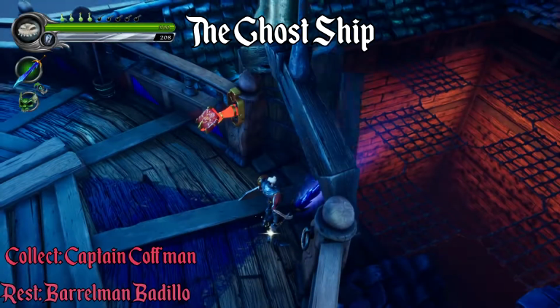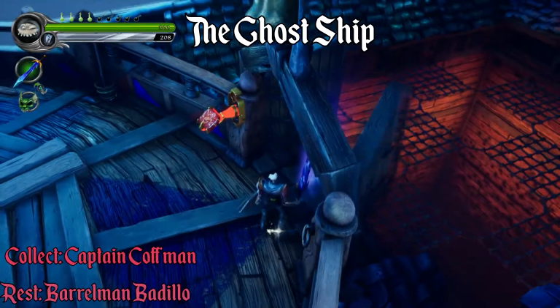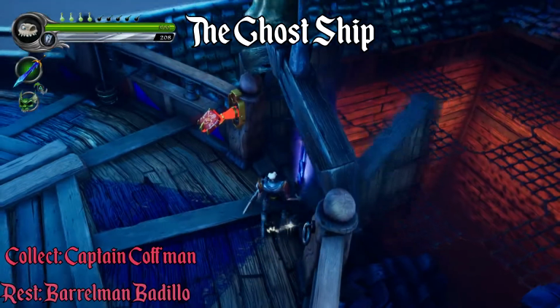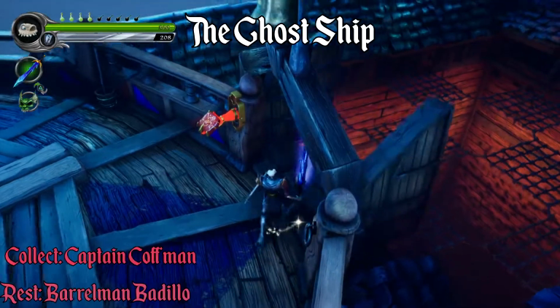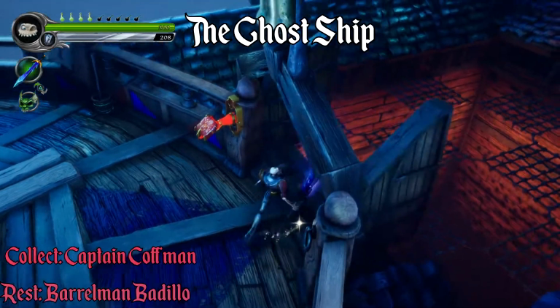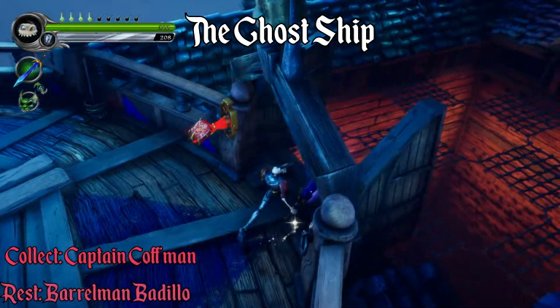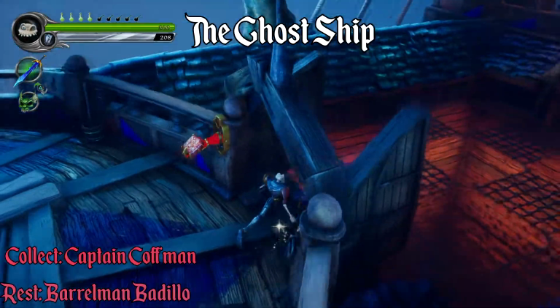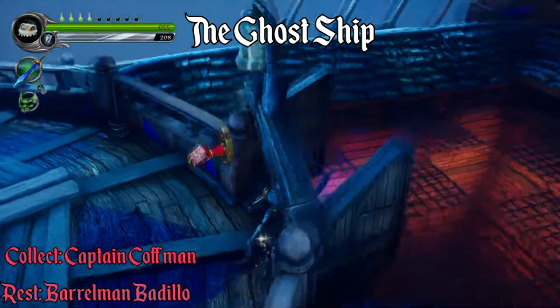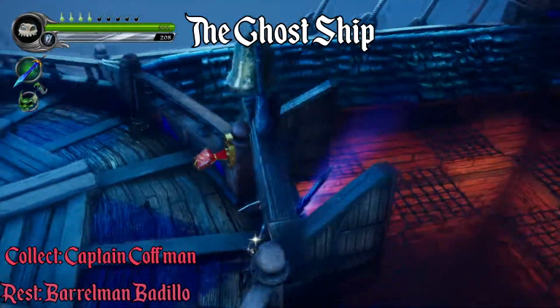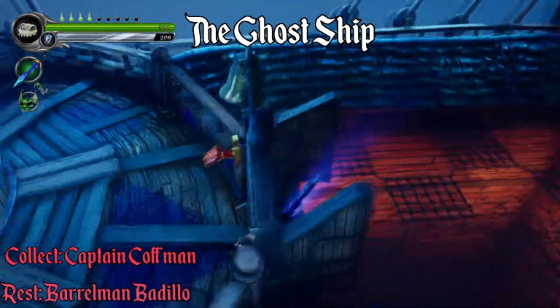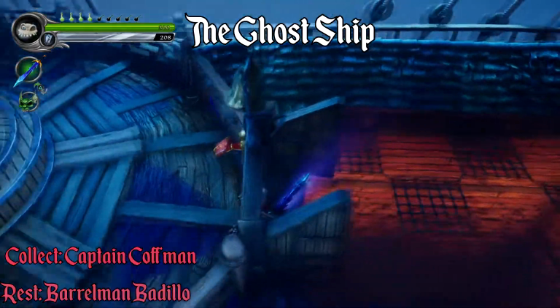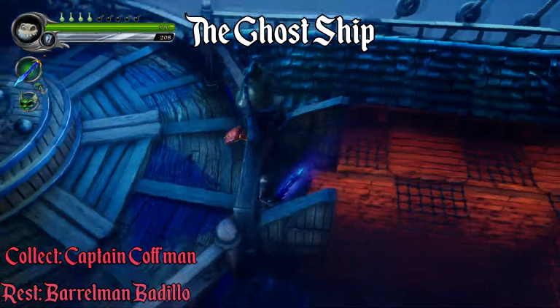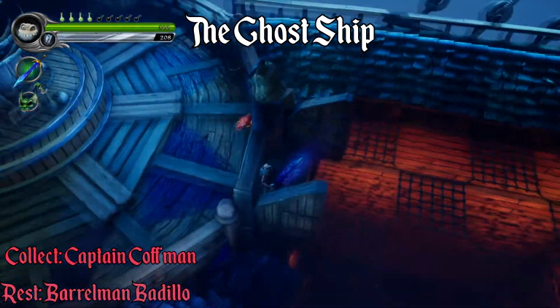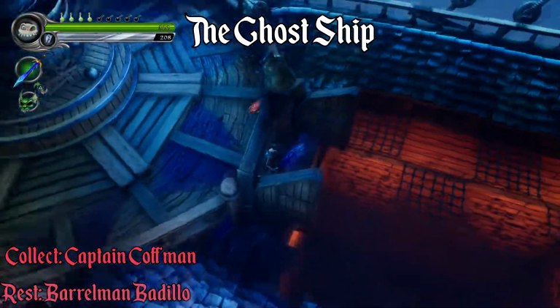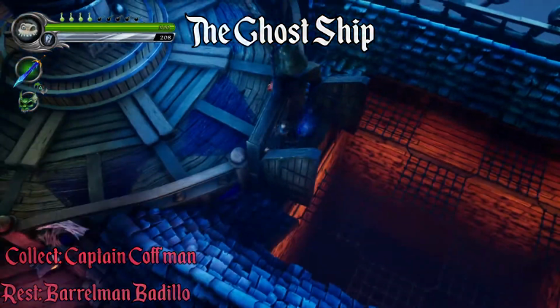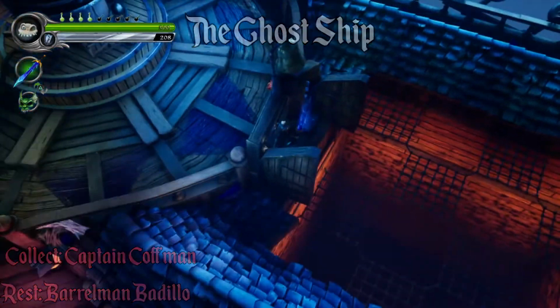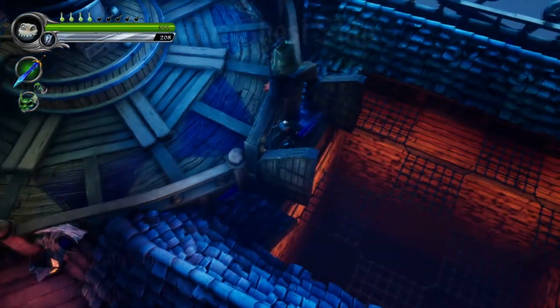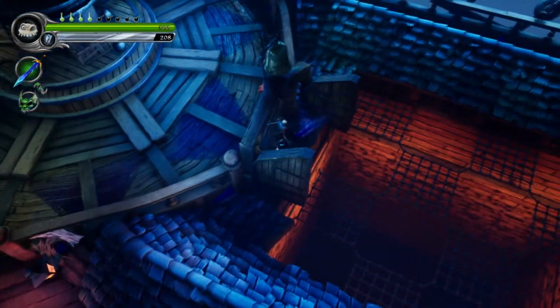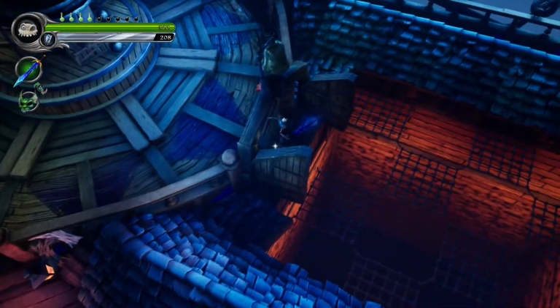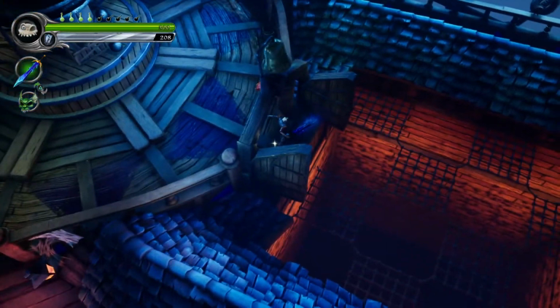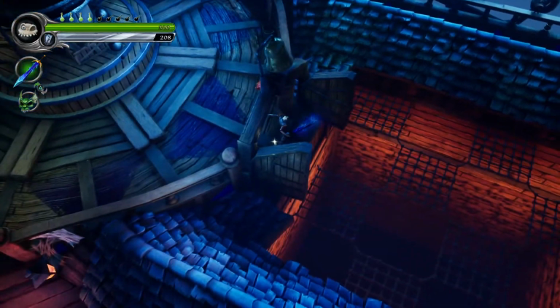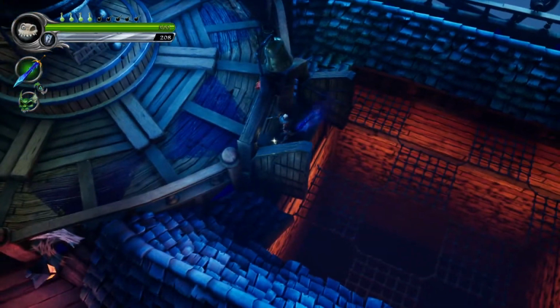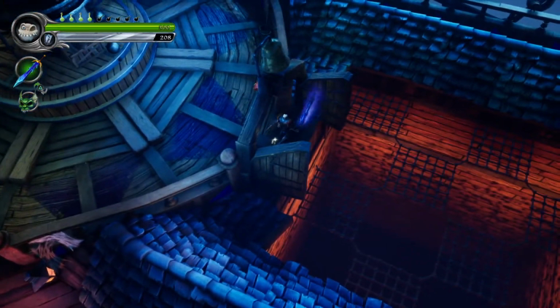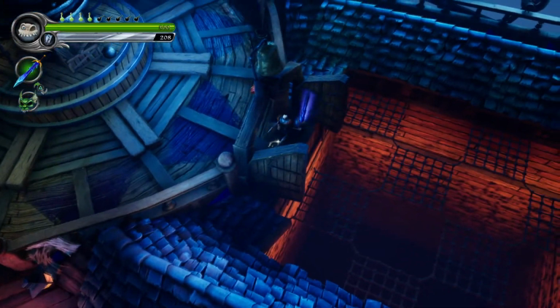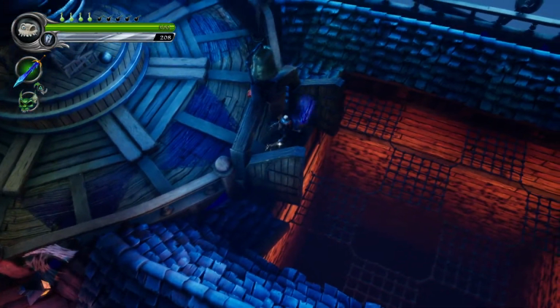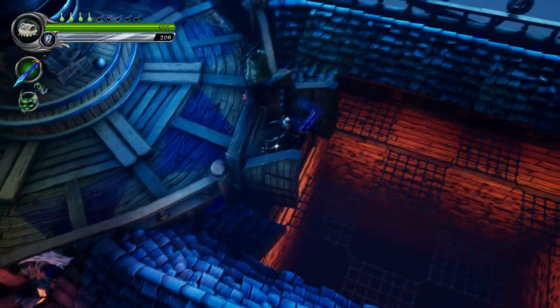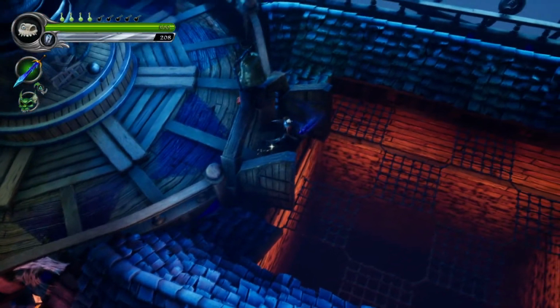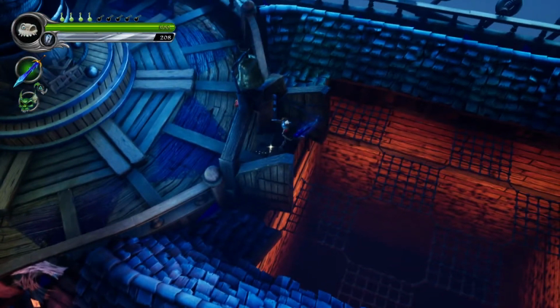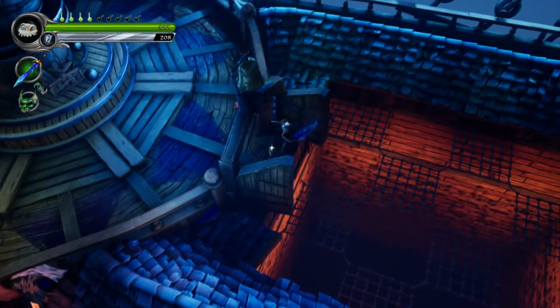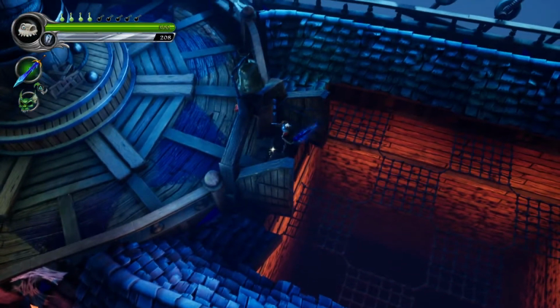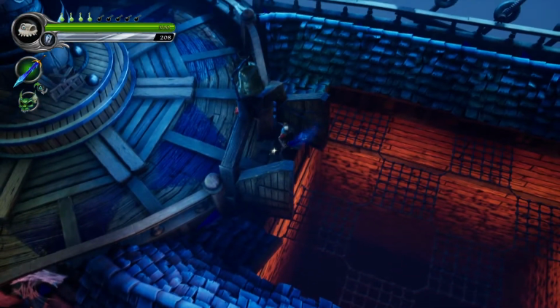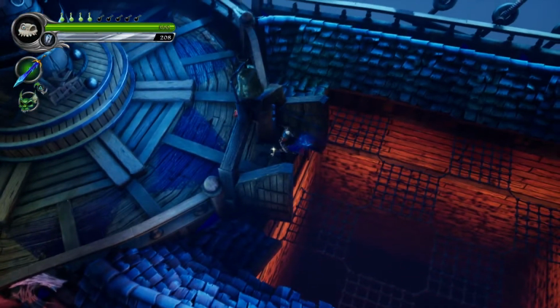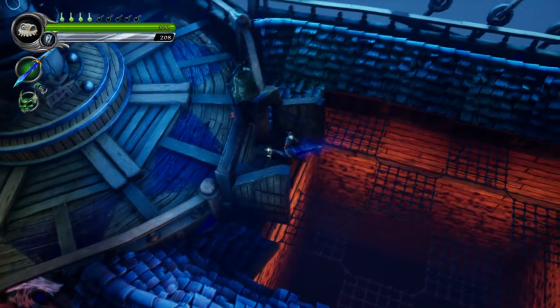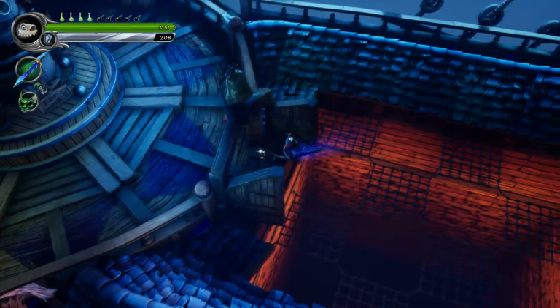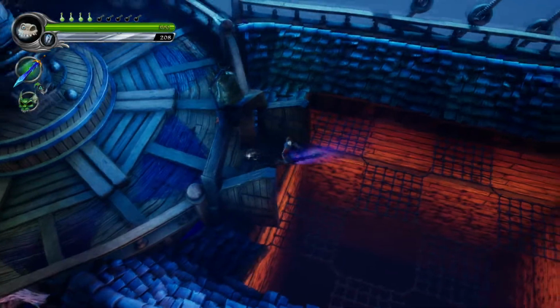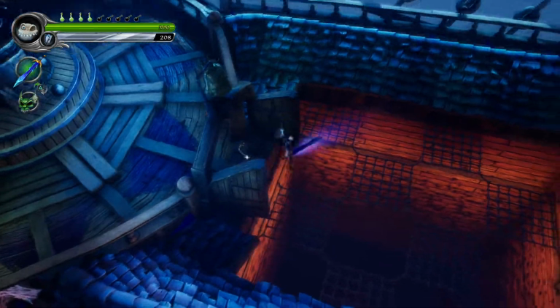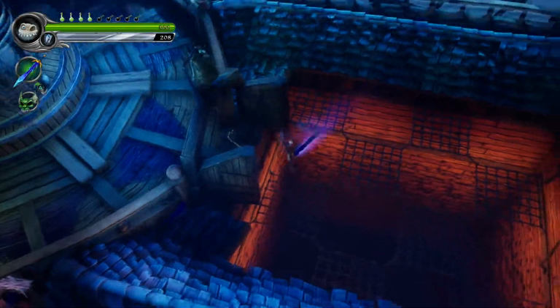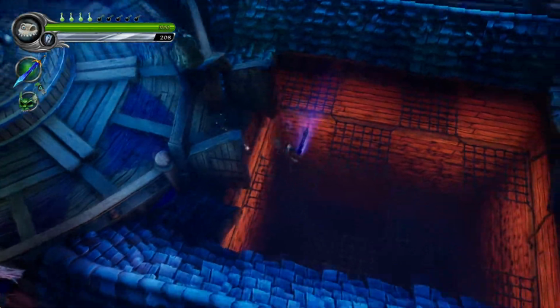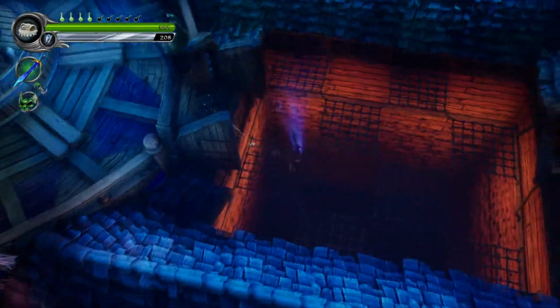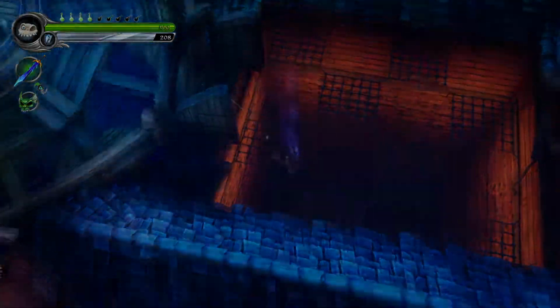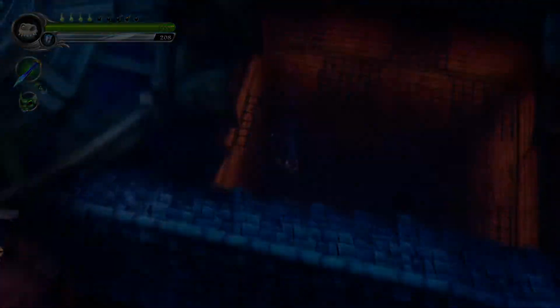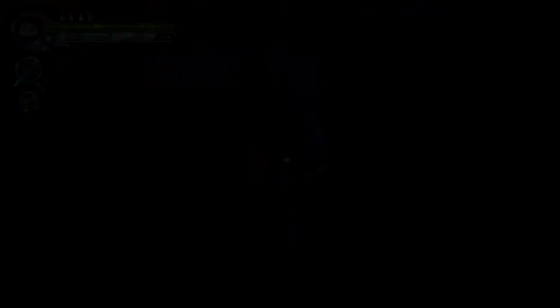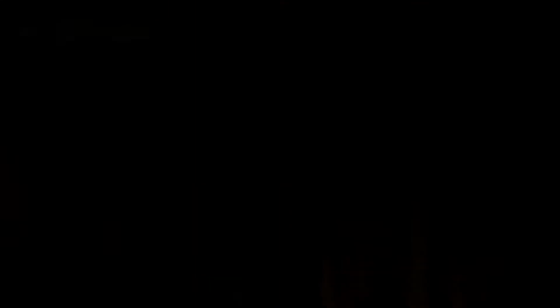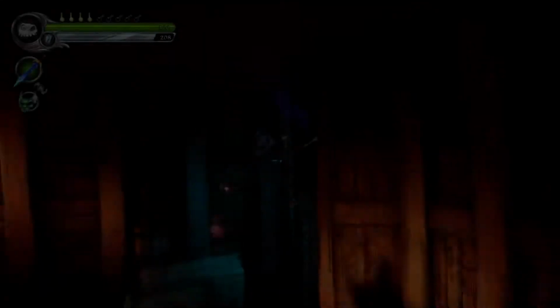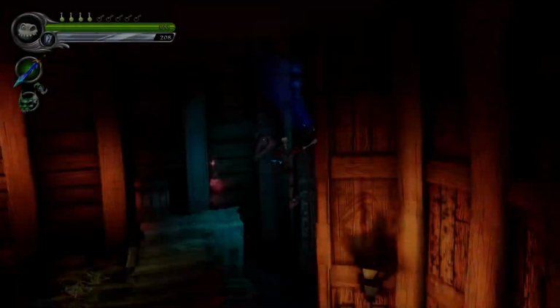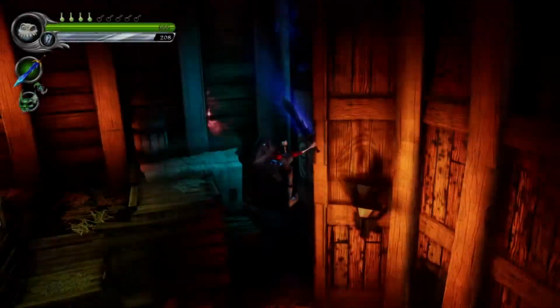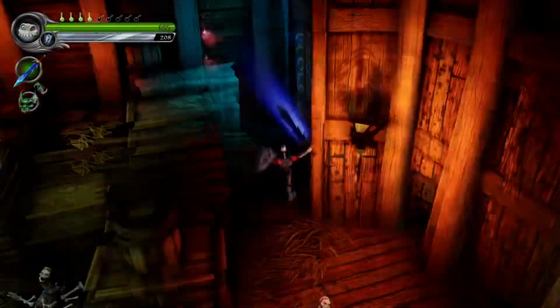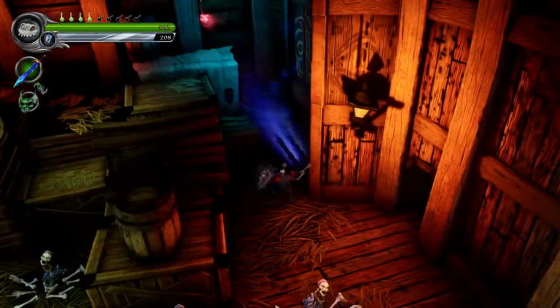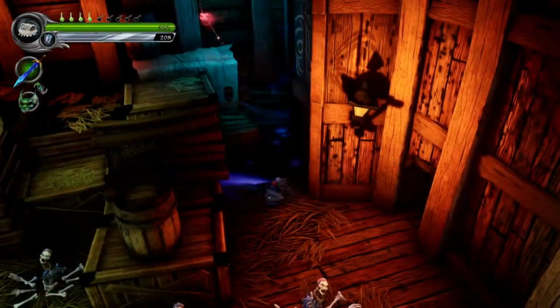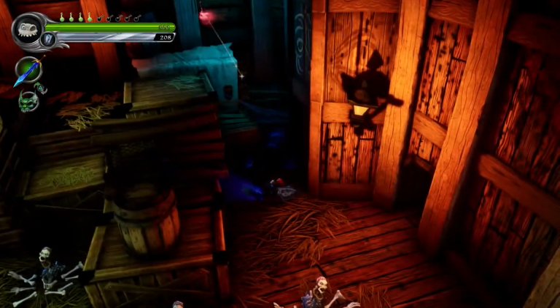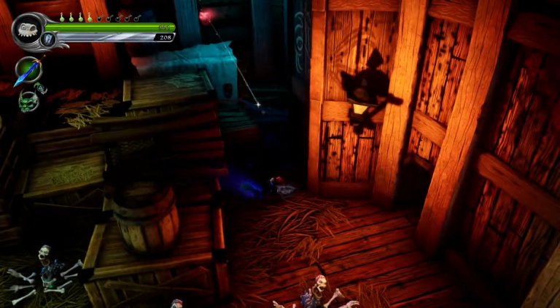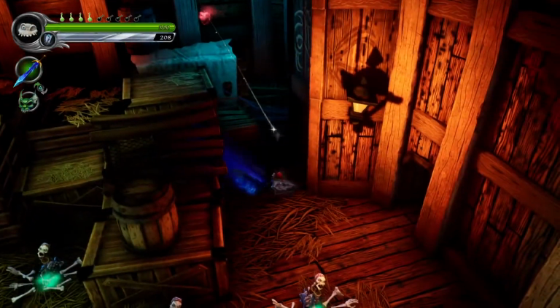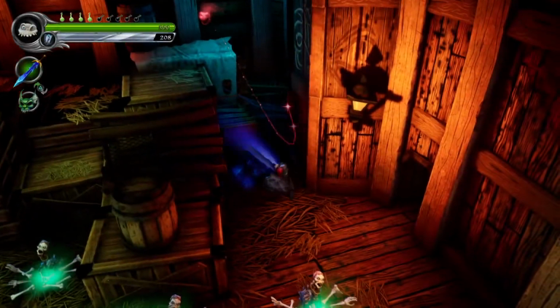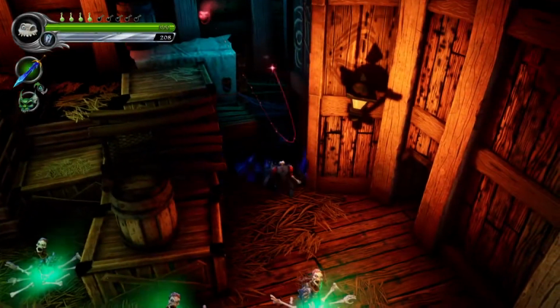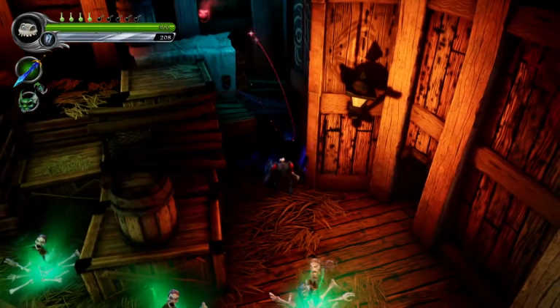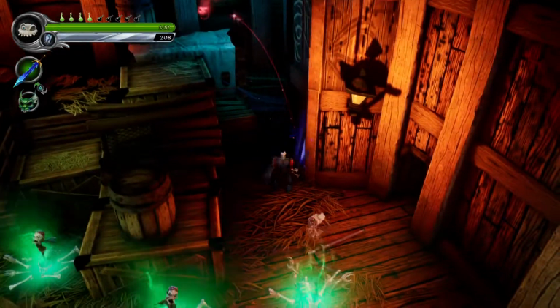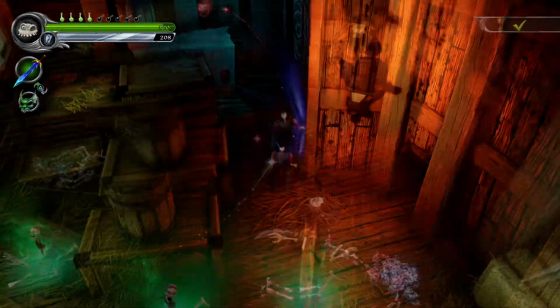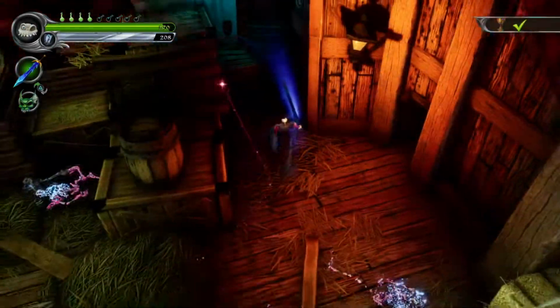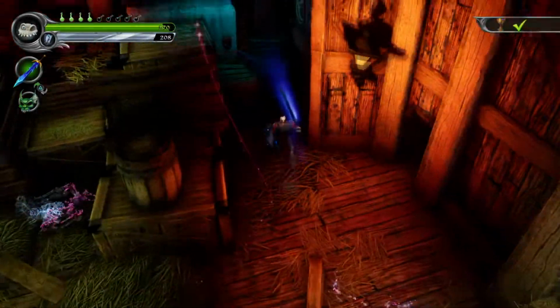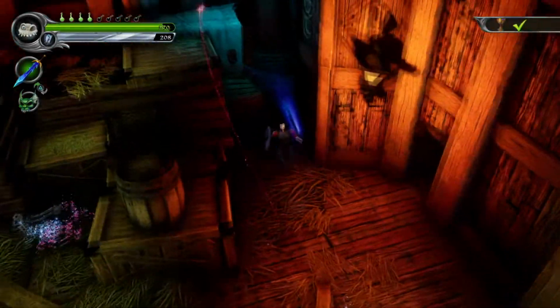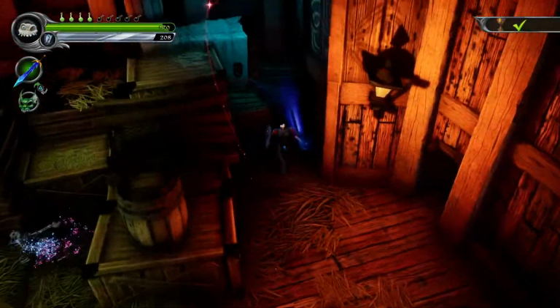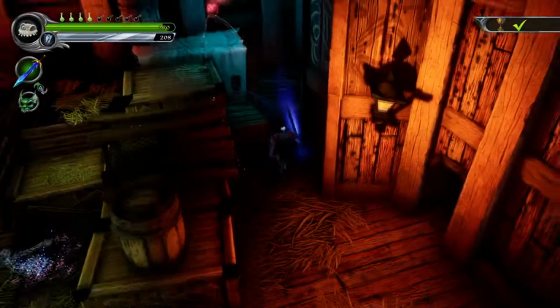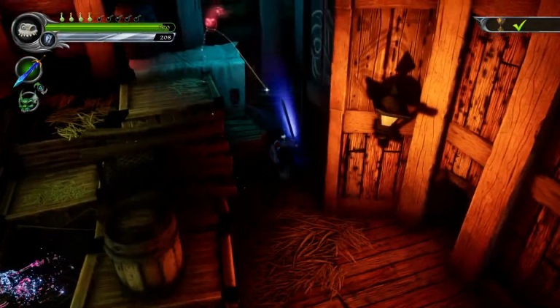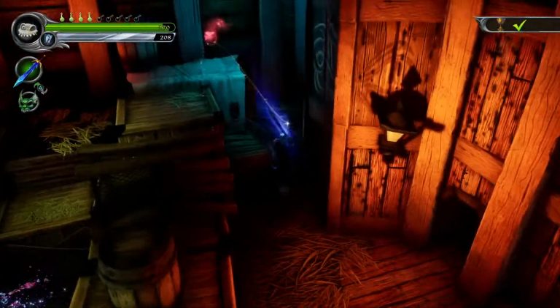In the ghost ship, as soon as you reach this area with a bunch of bouncy nets, if you jump in between them and just fall down, the soul's got to be located on the crates.